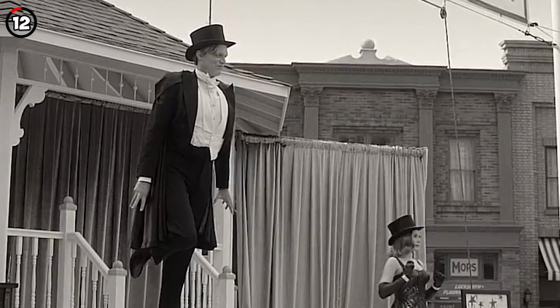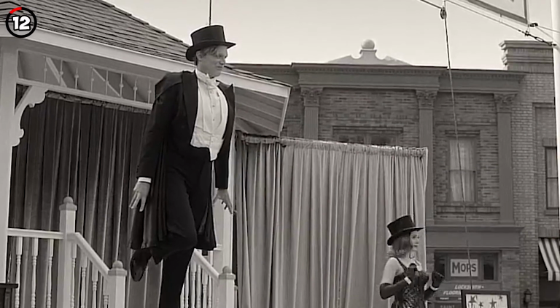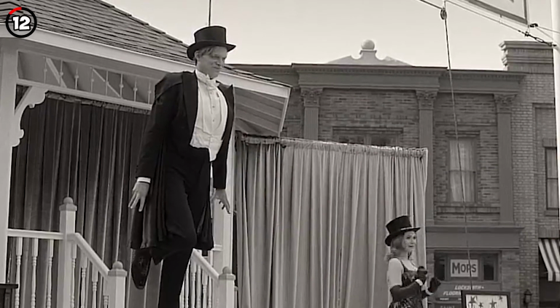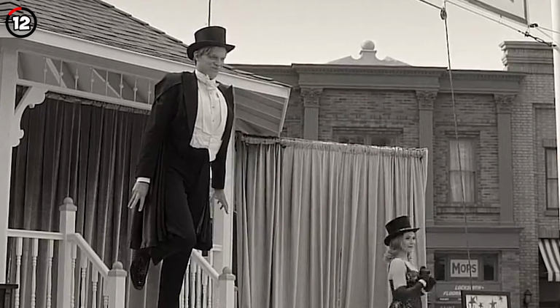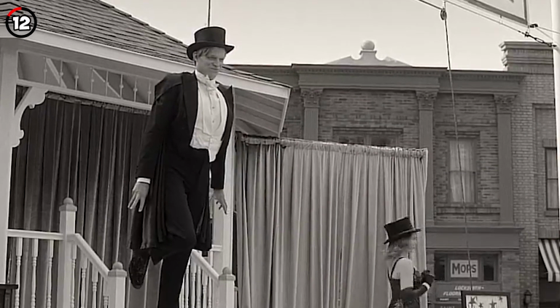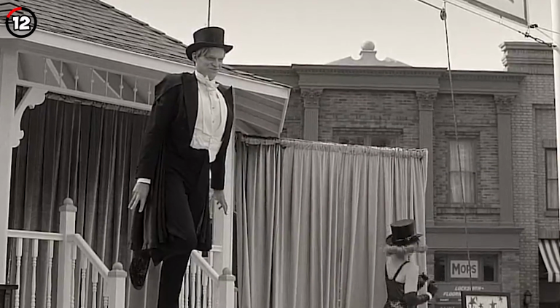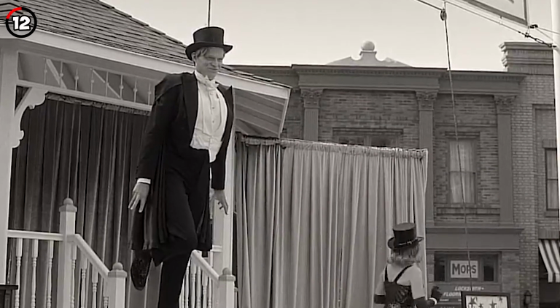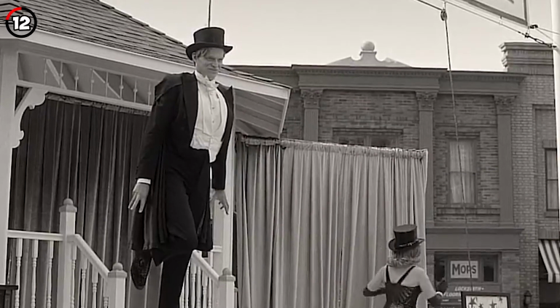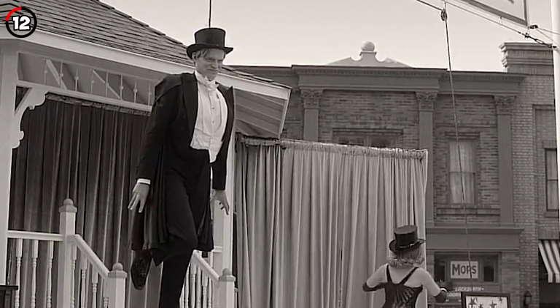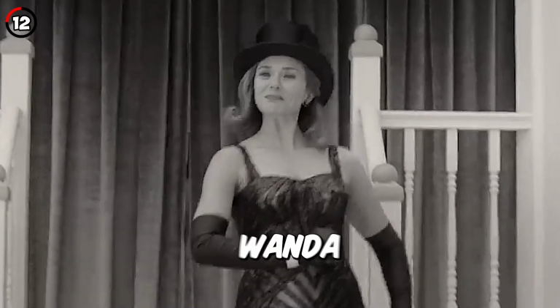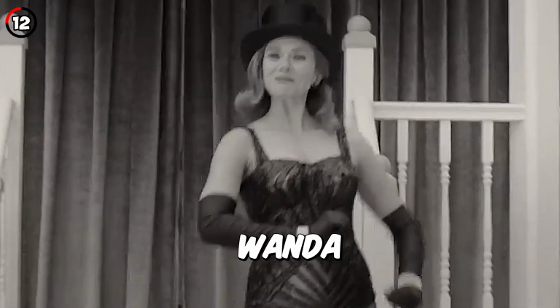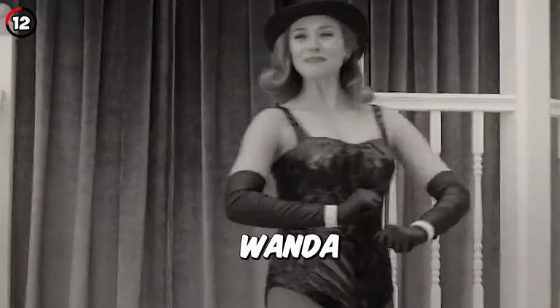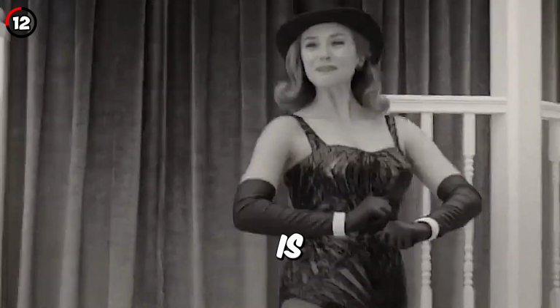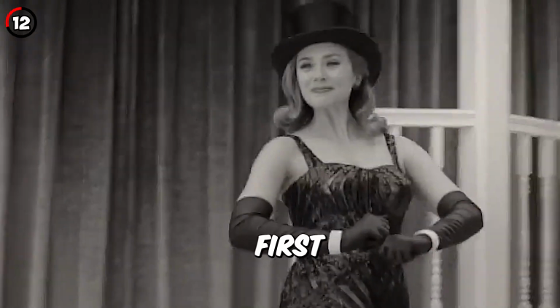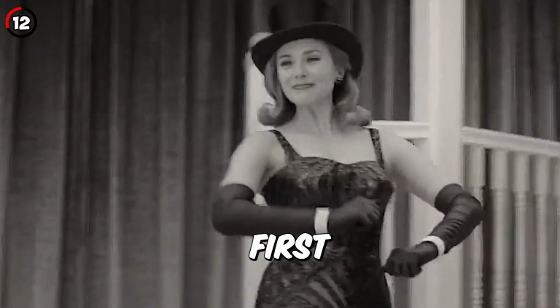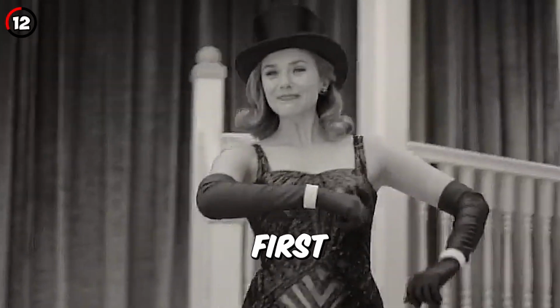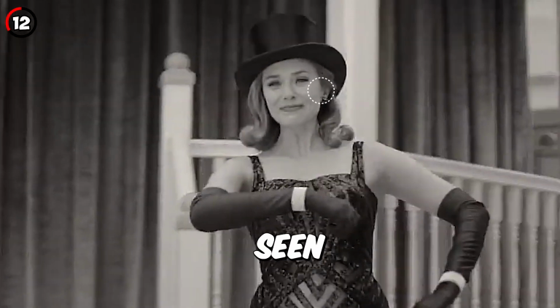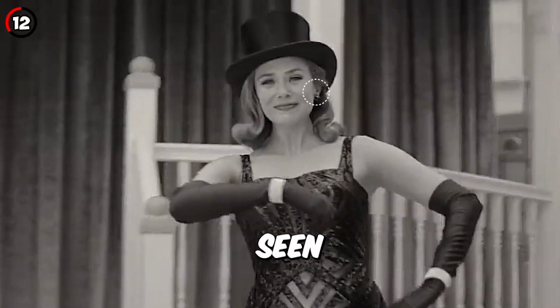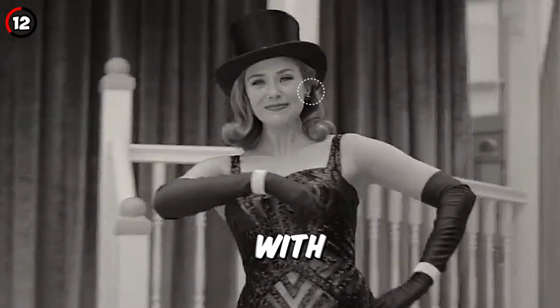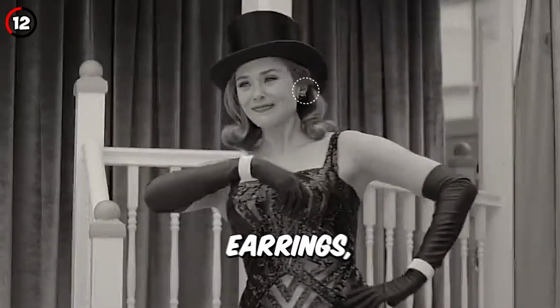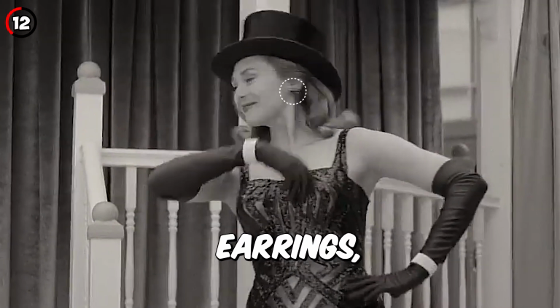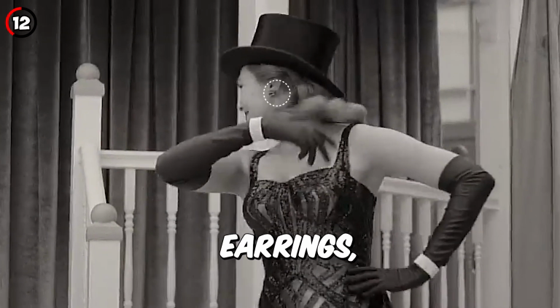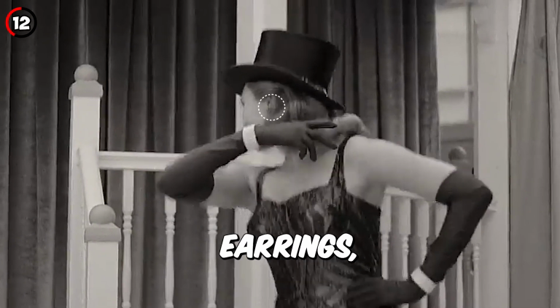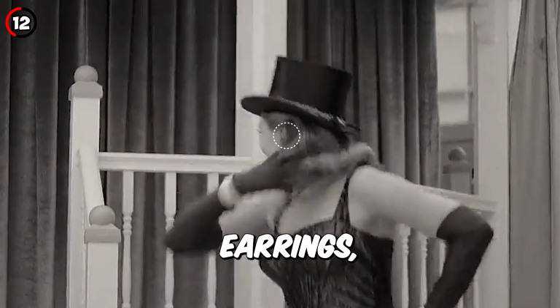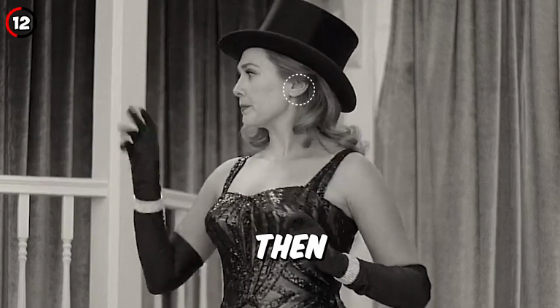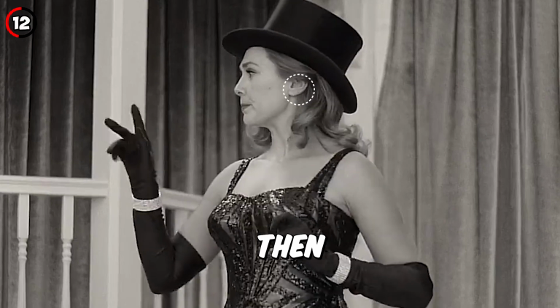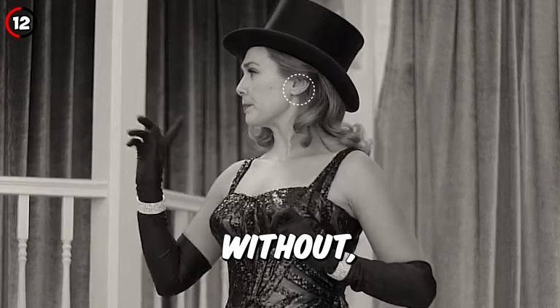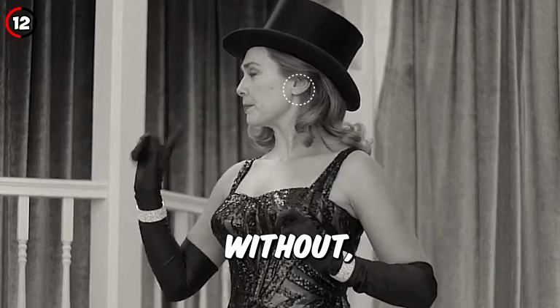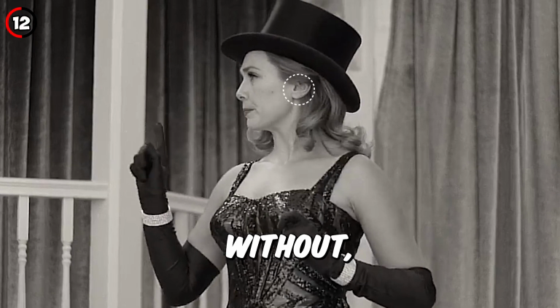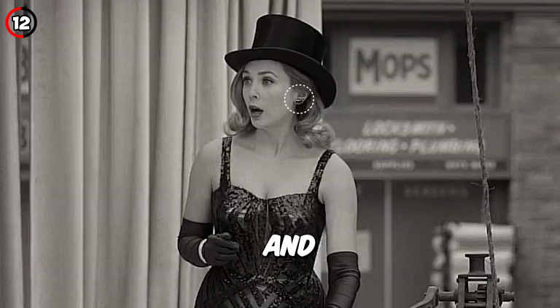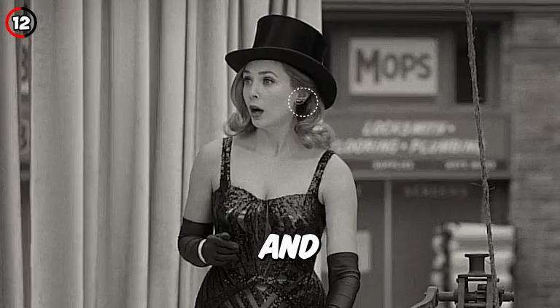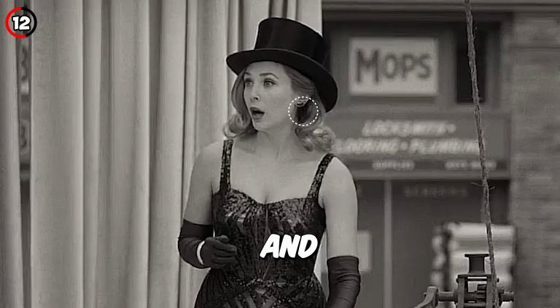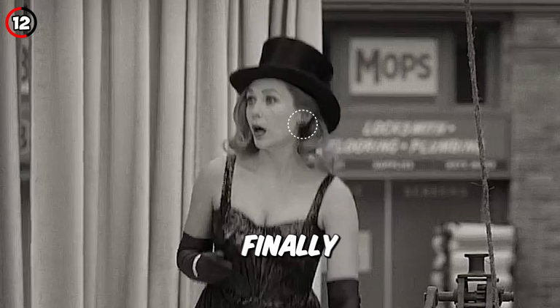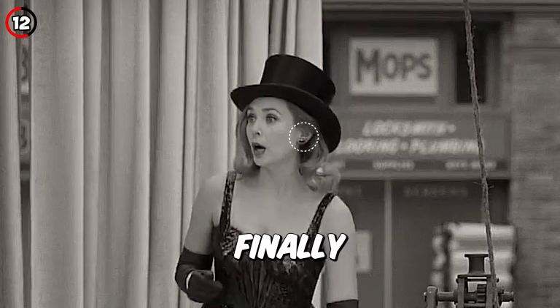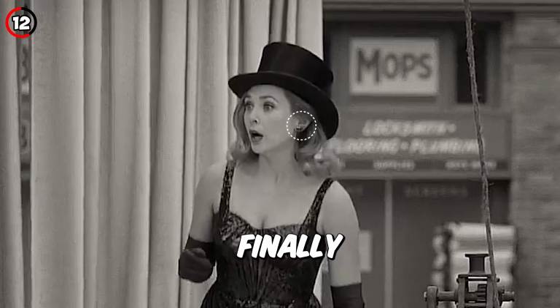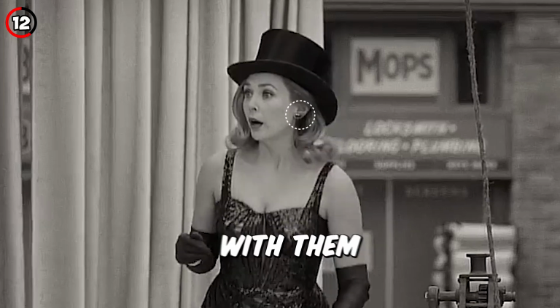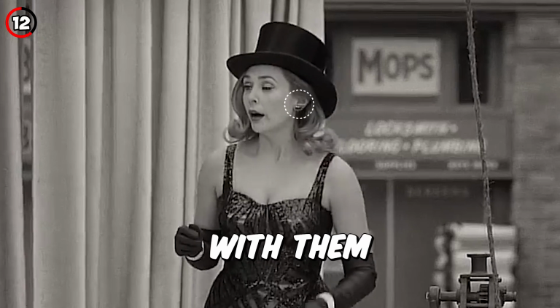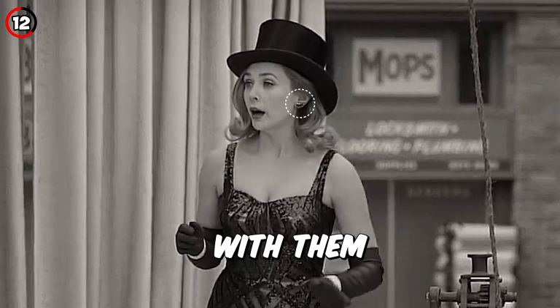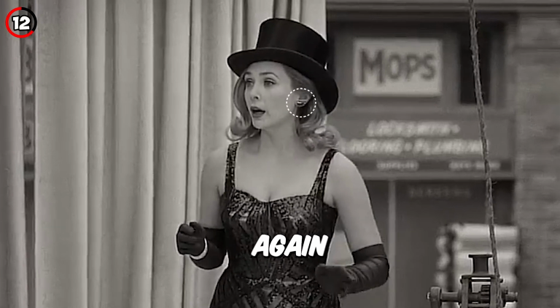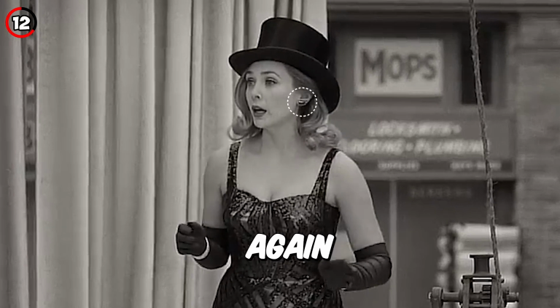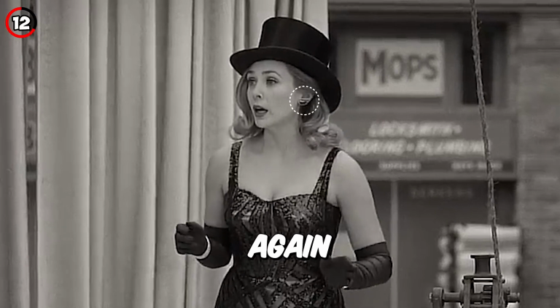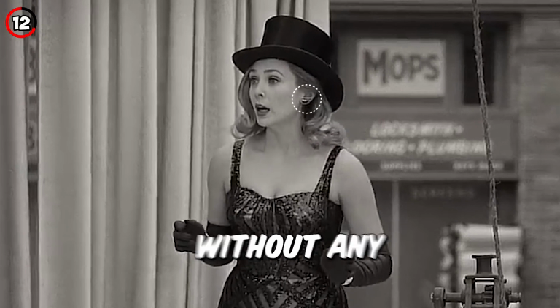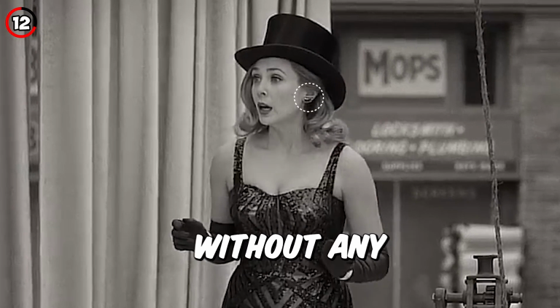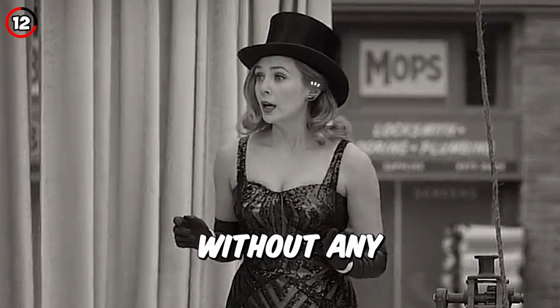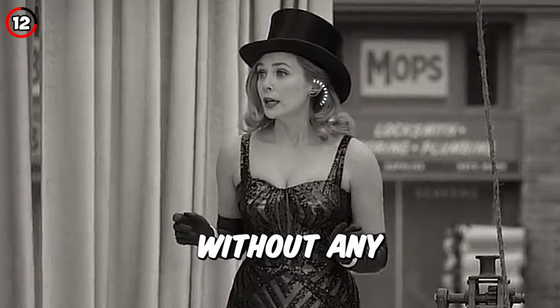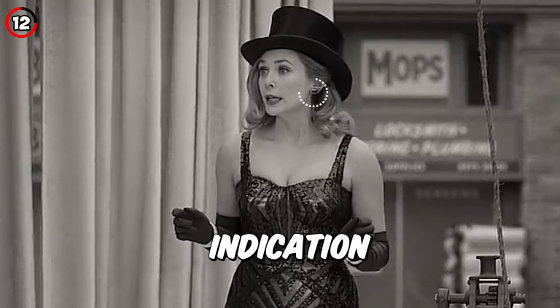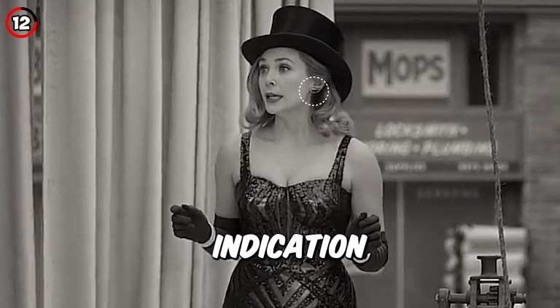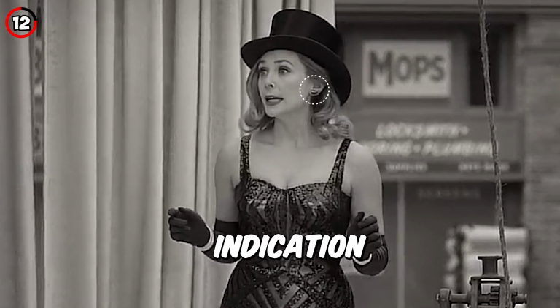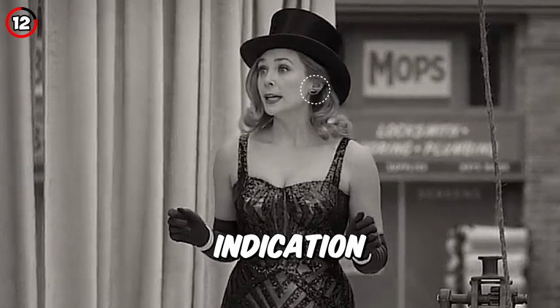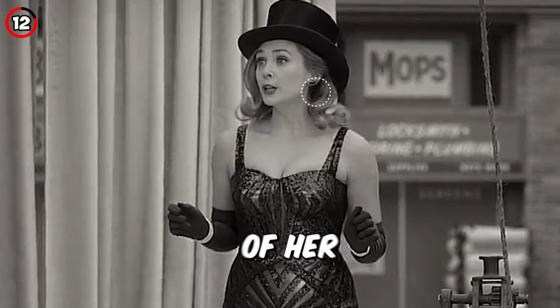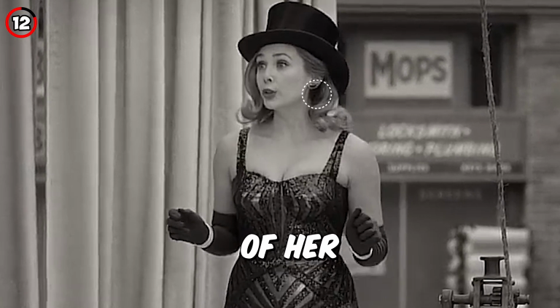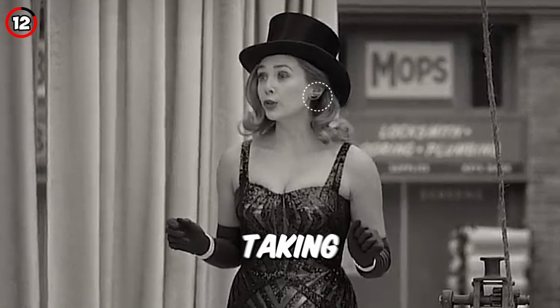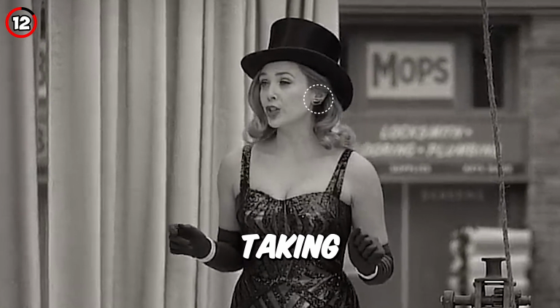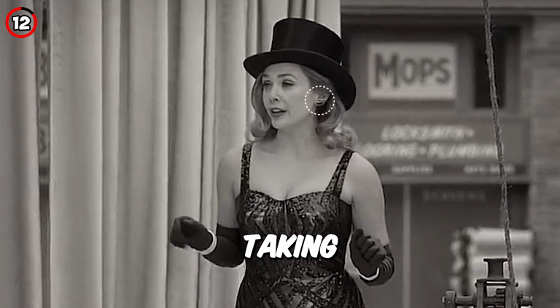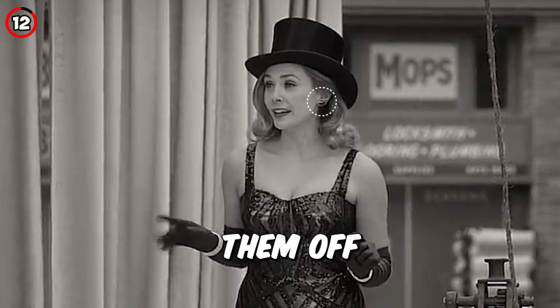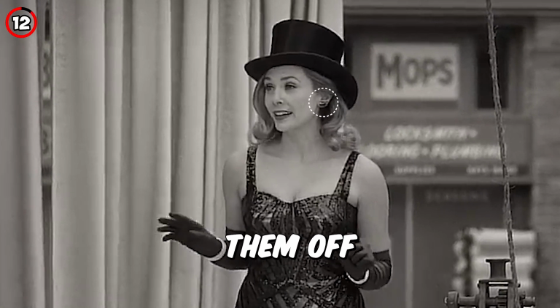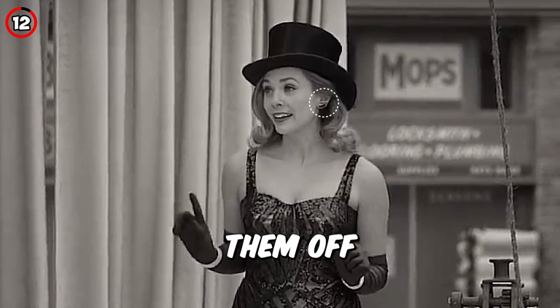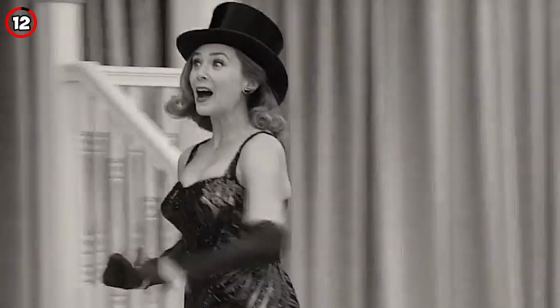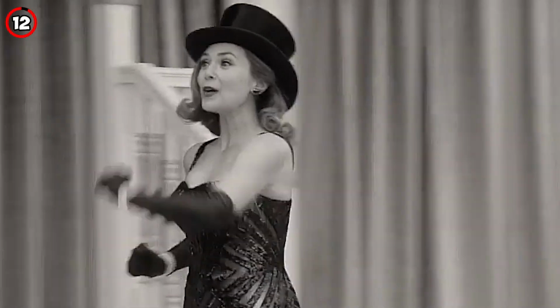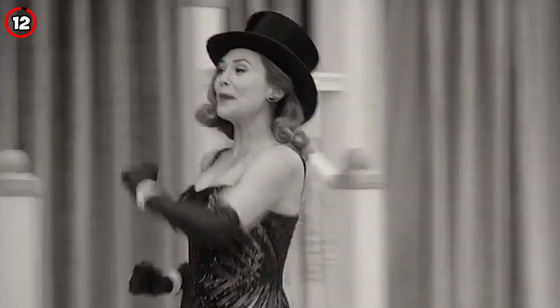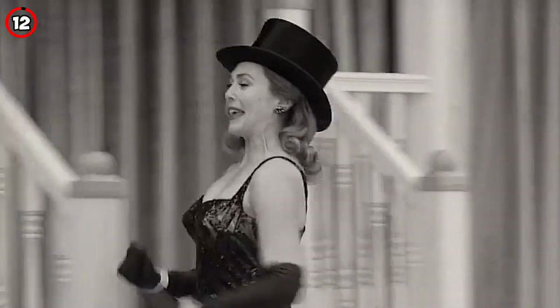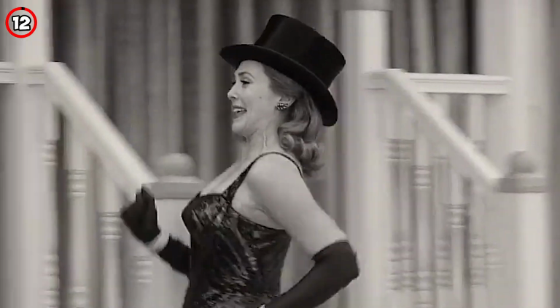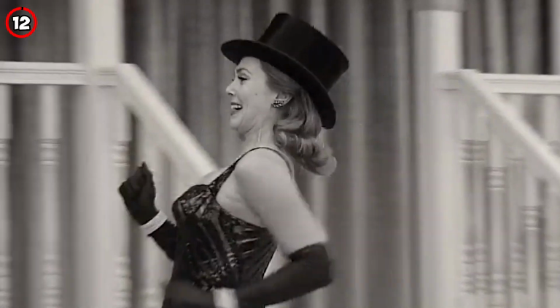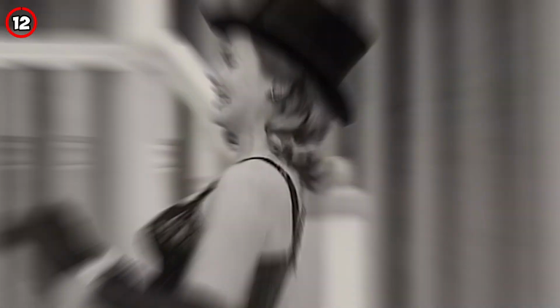Fact 12: During the magic show, Wanda is first seen with earrings, then without, and finally with them again, without any indication of her taking them off or putting them on.